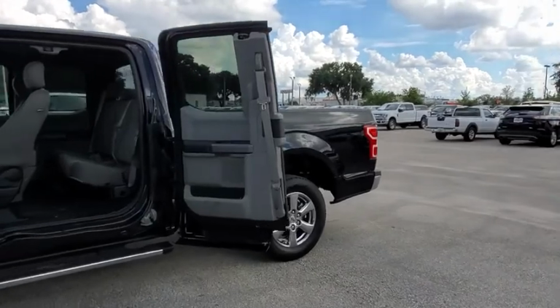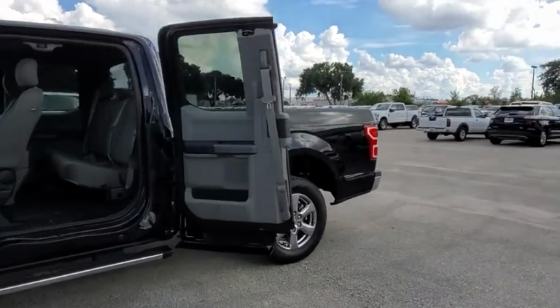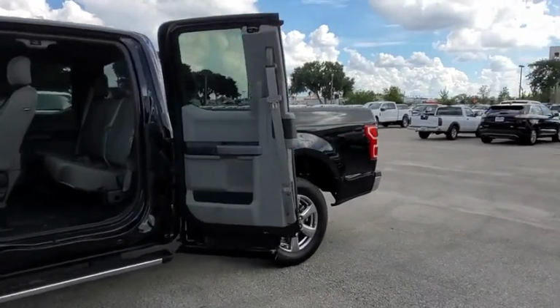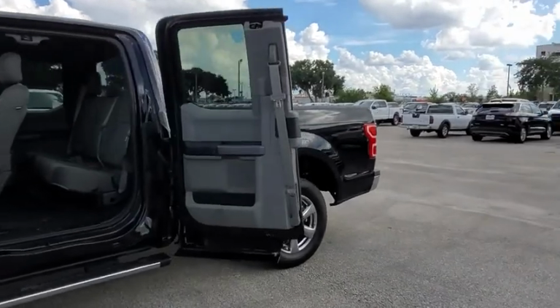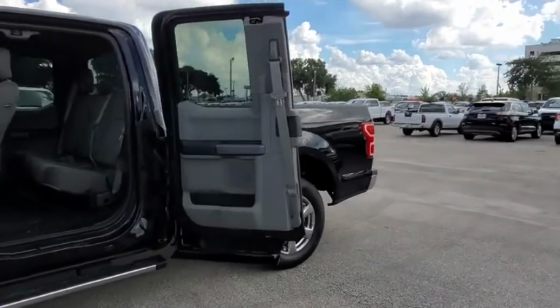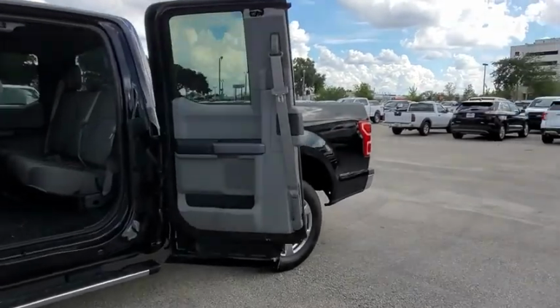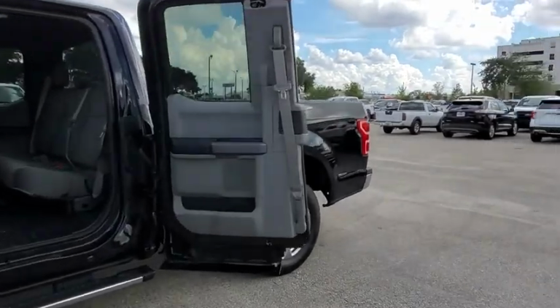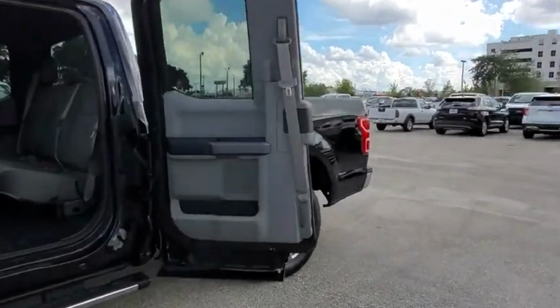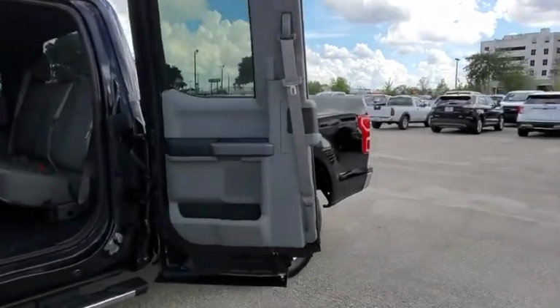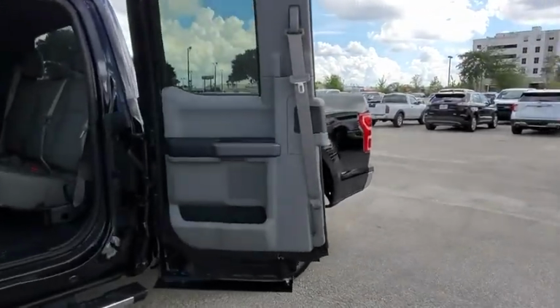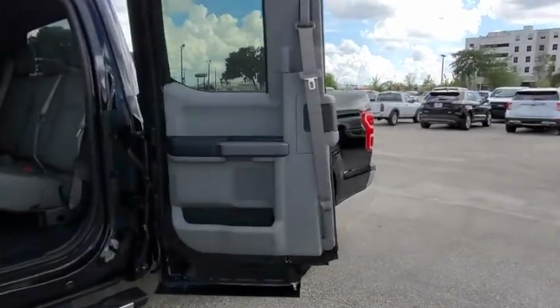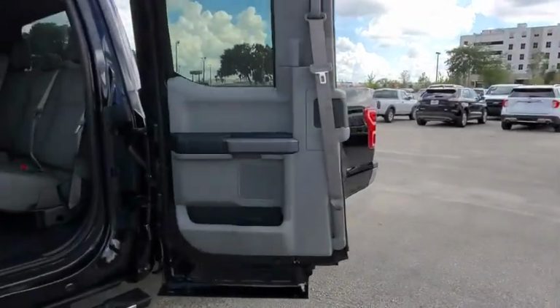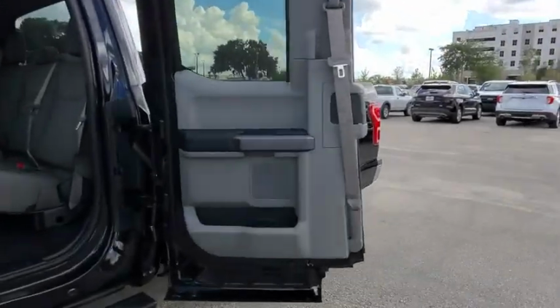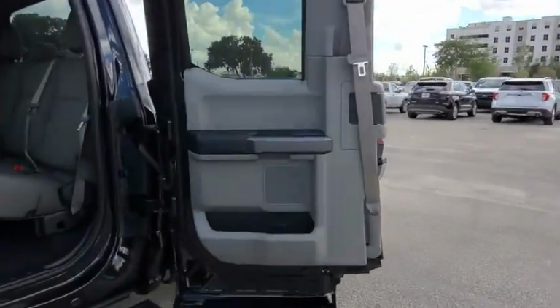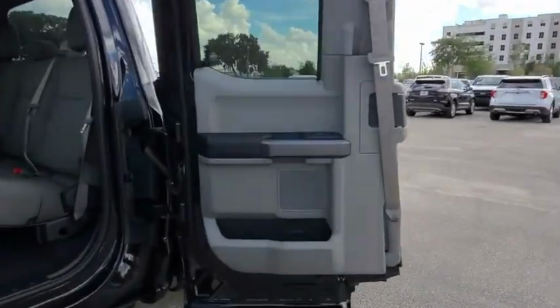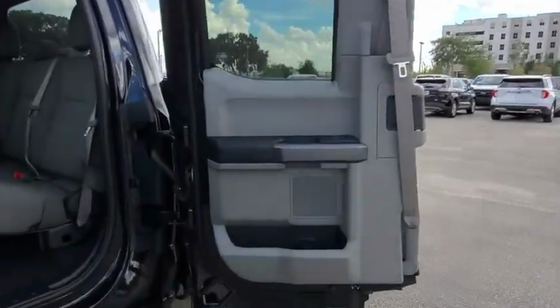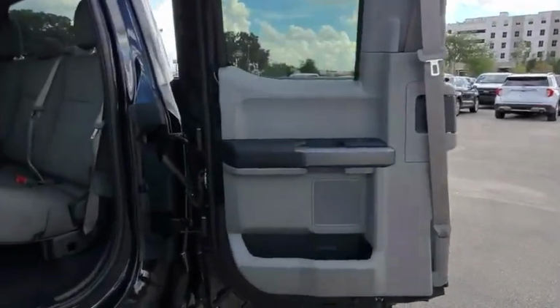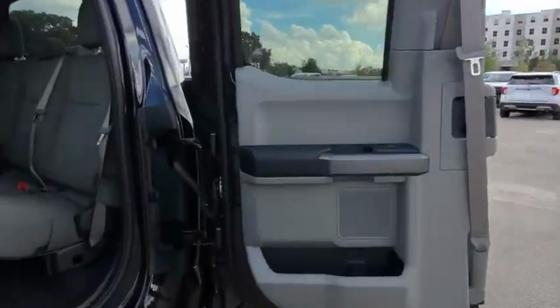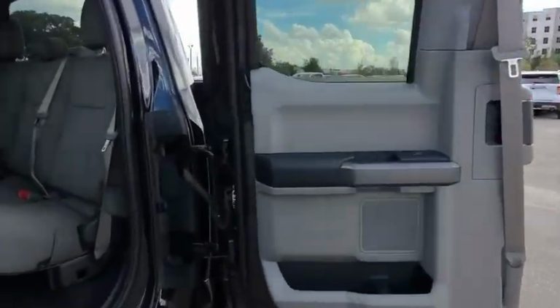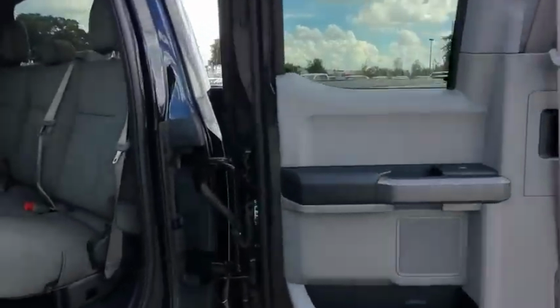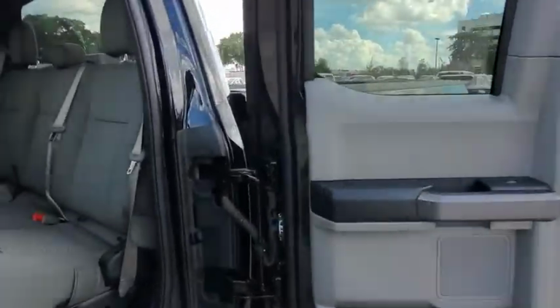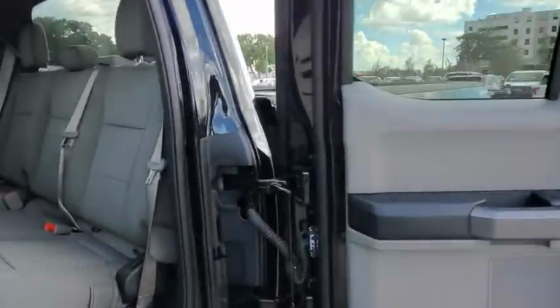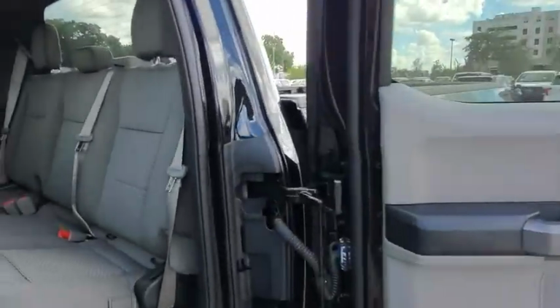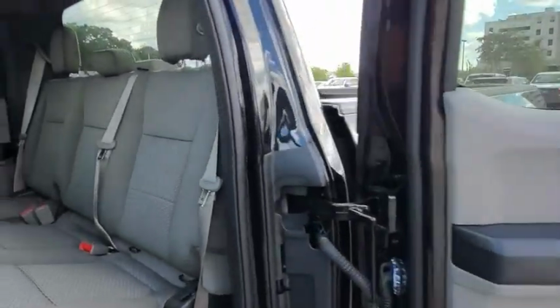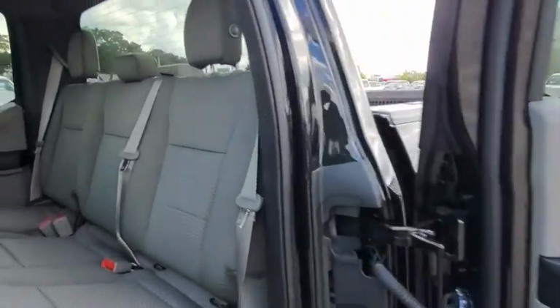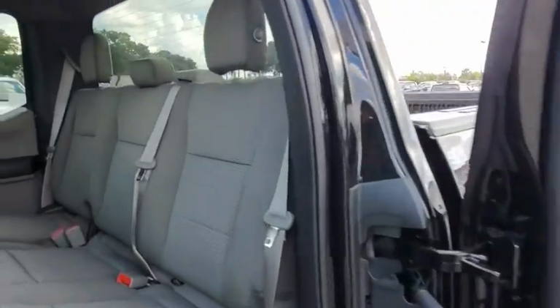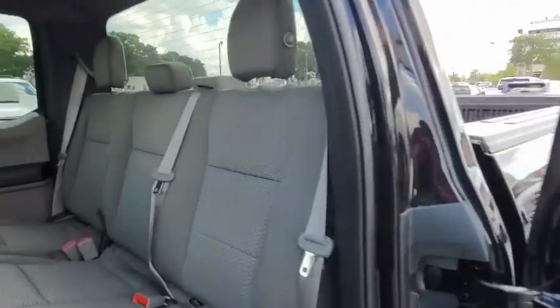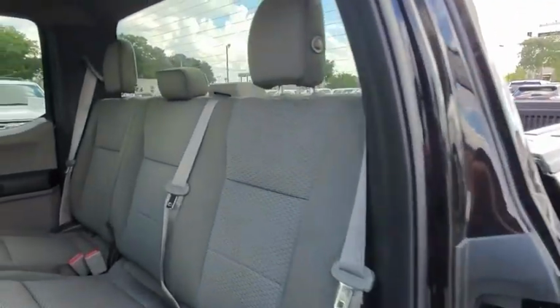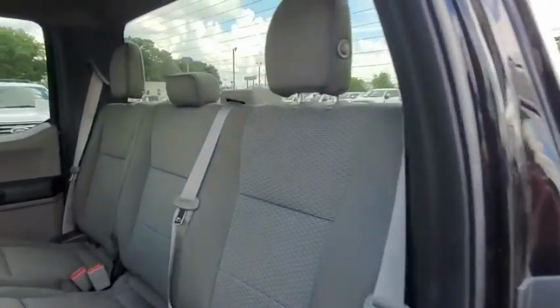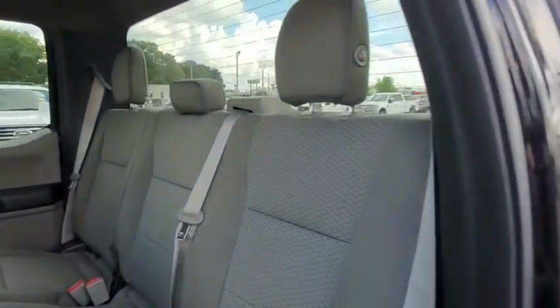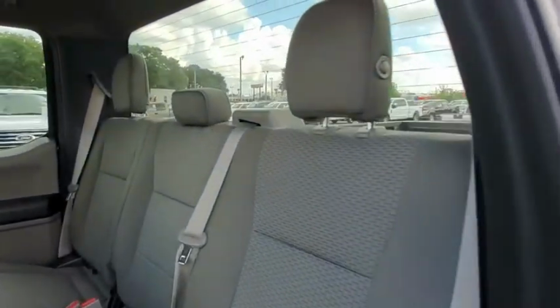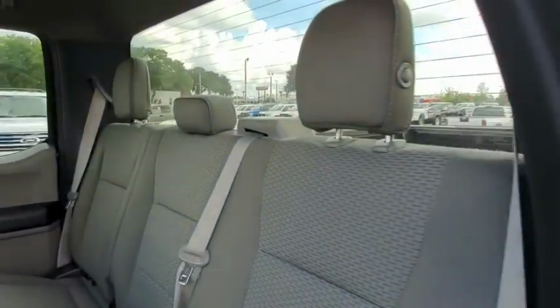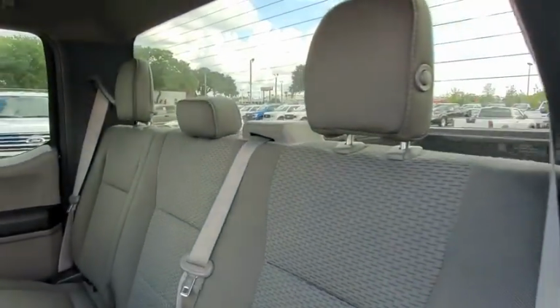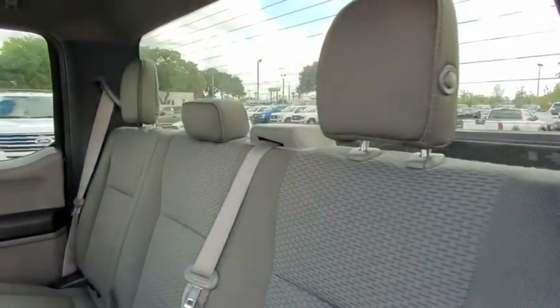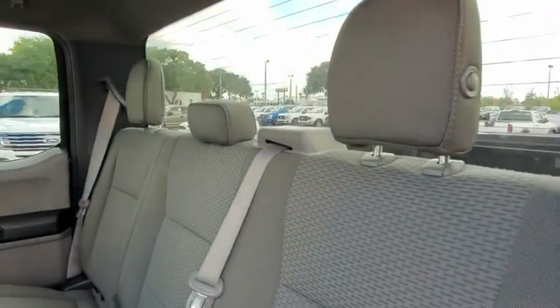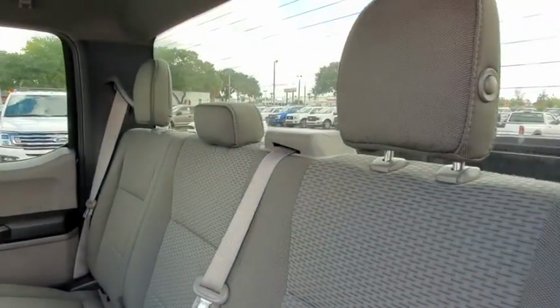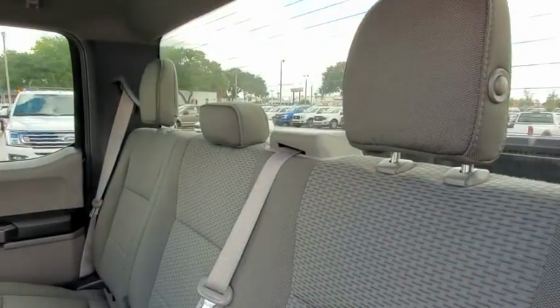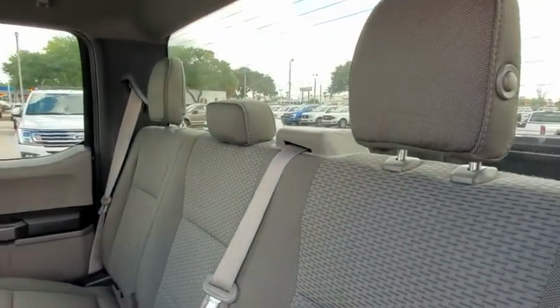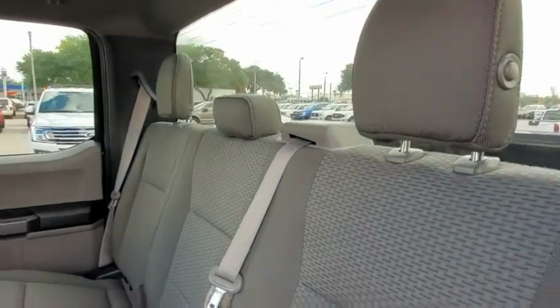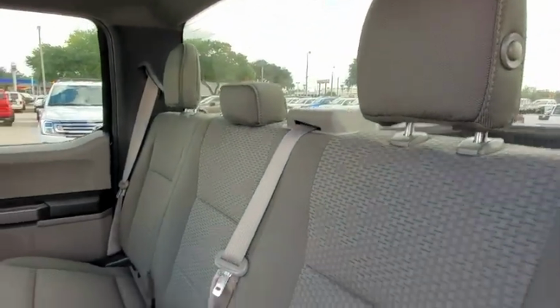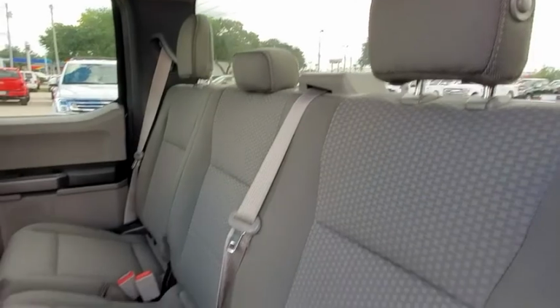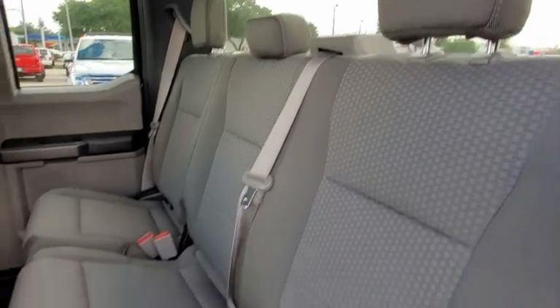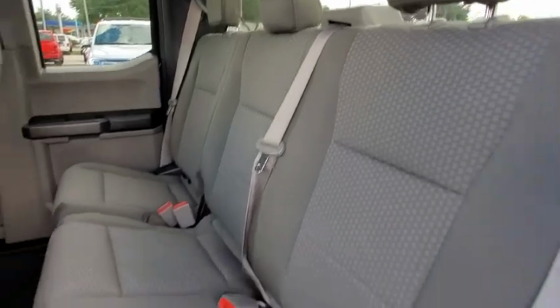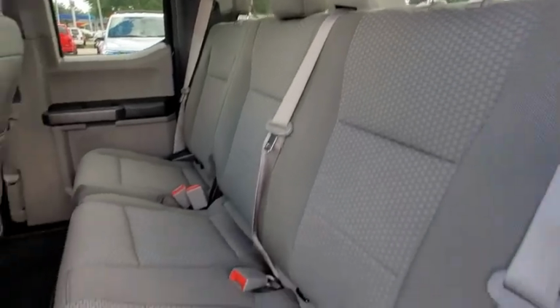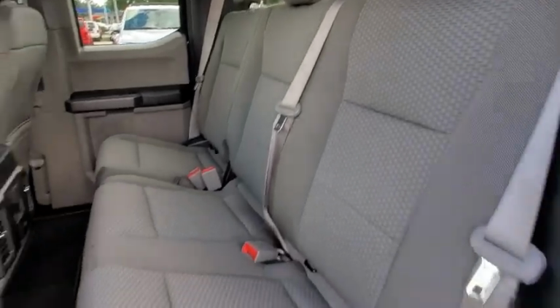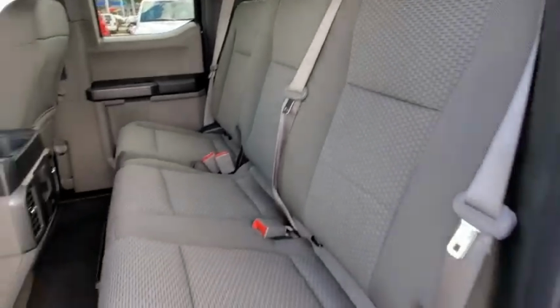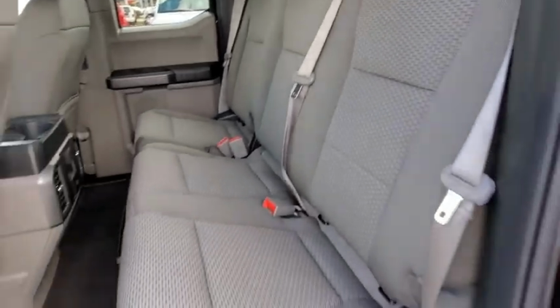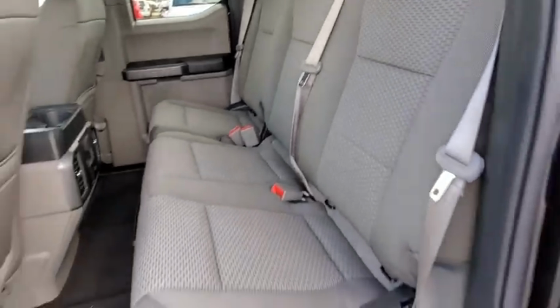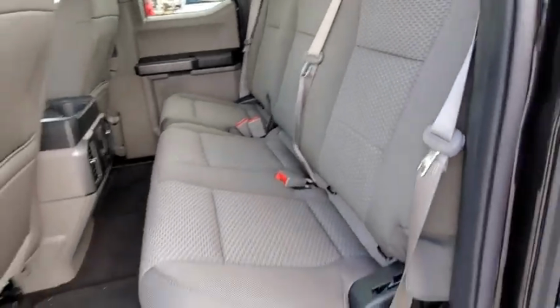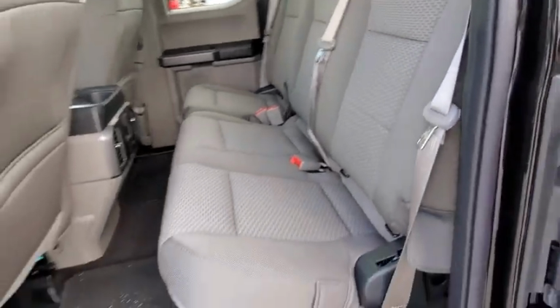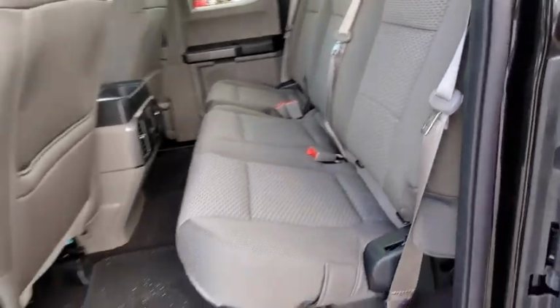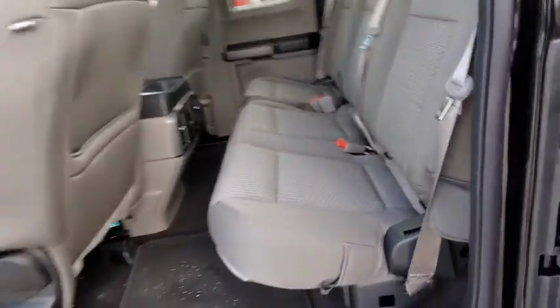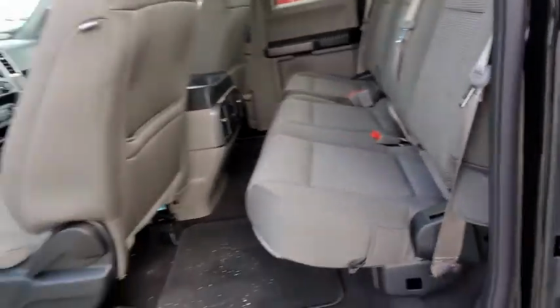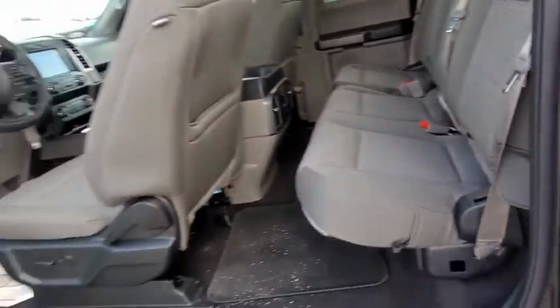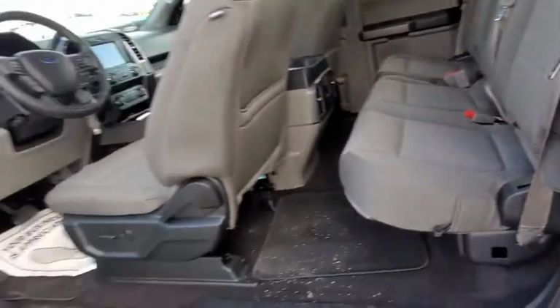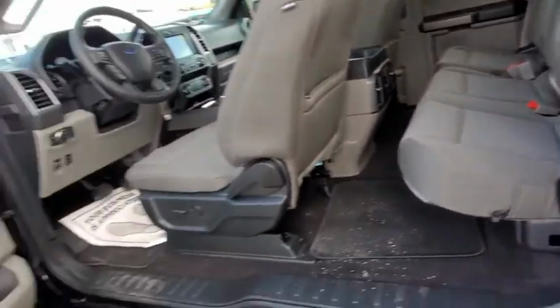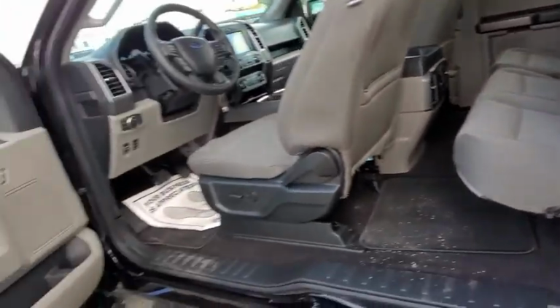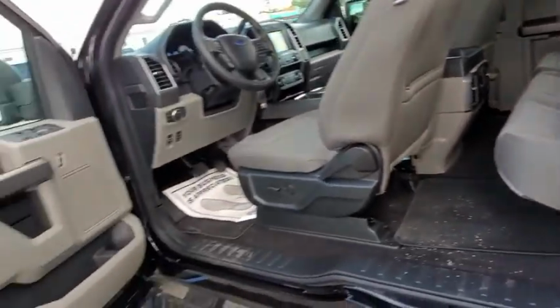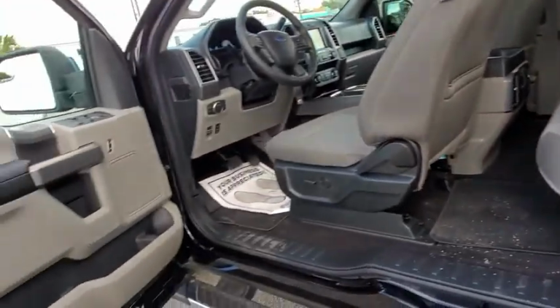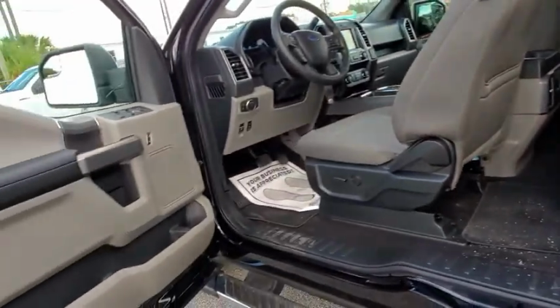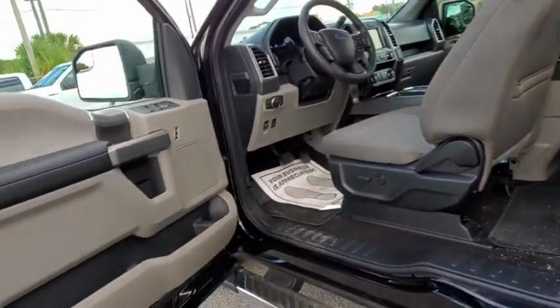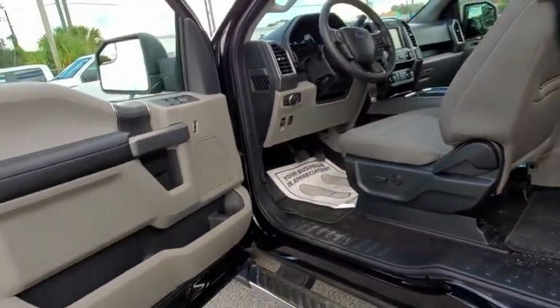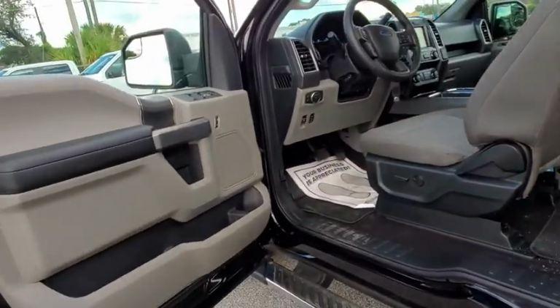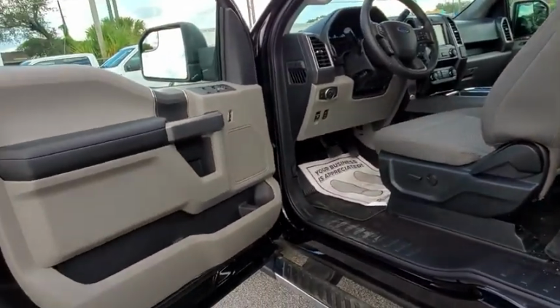Panic alarm, brake assist, tachometer, remote keyless entry, driver vanity mirror, tilt steering wheel, passenger vanity mirror.